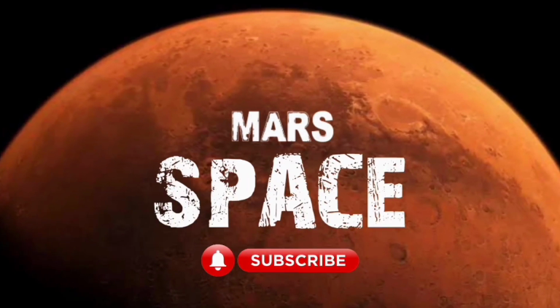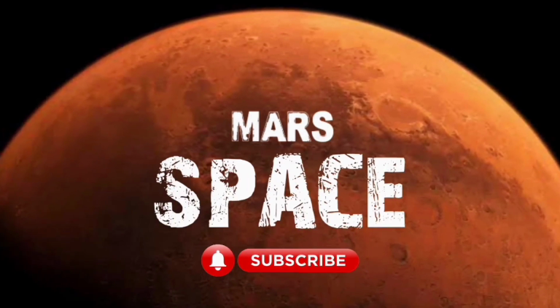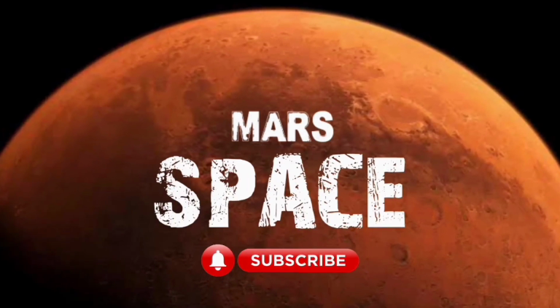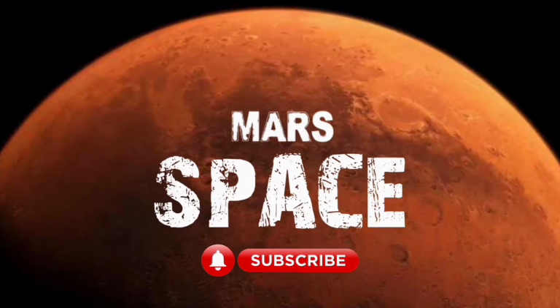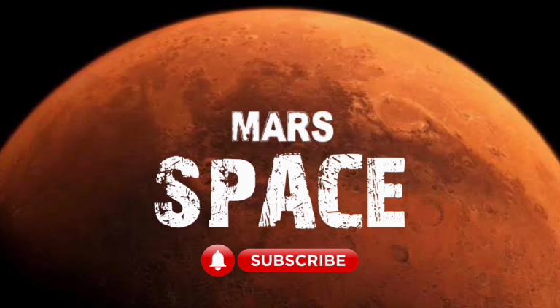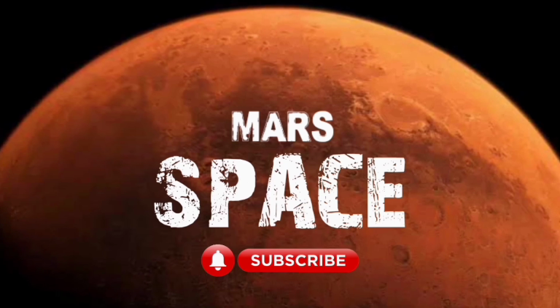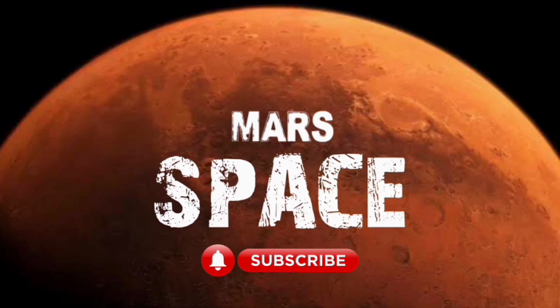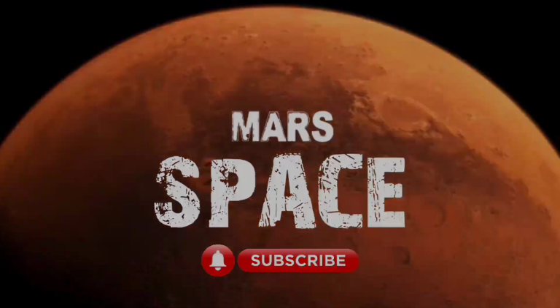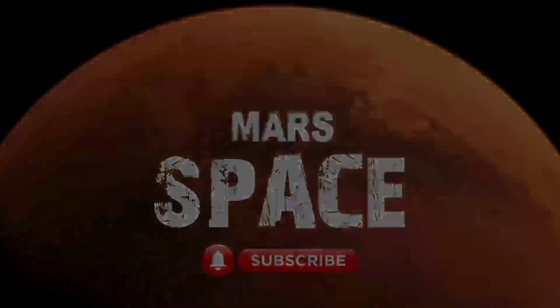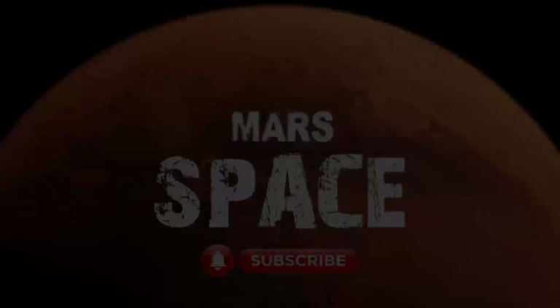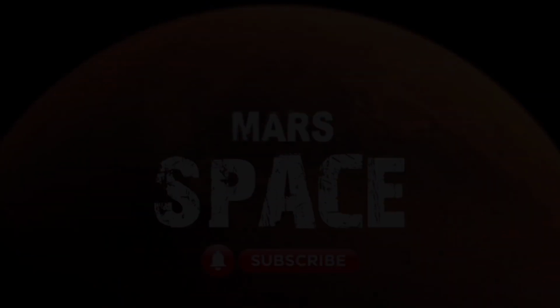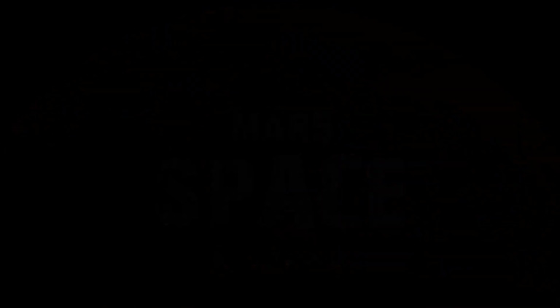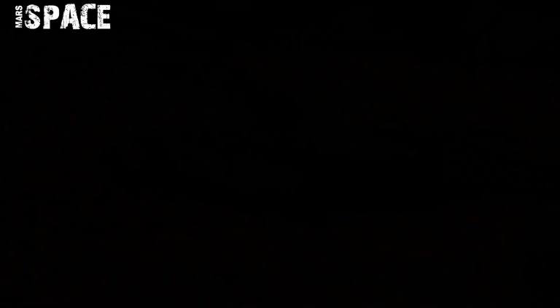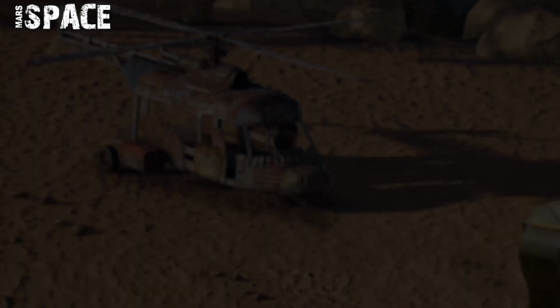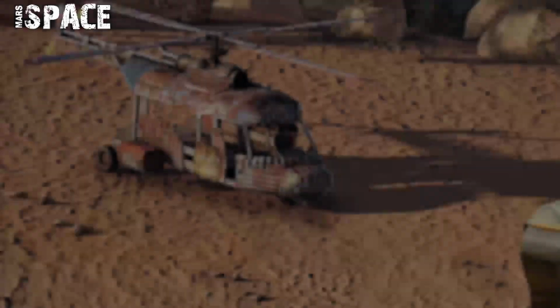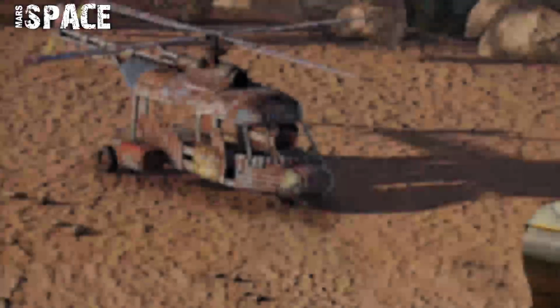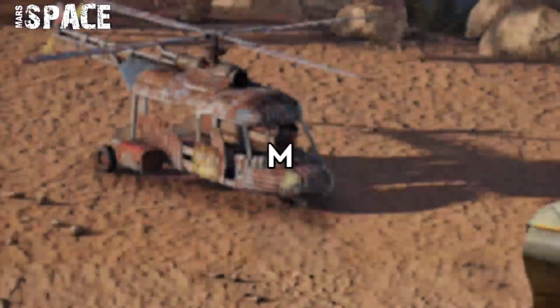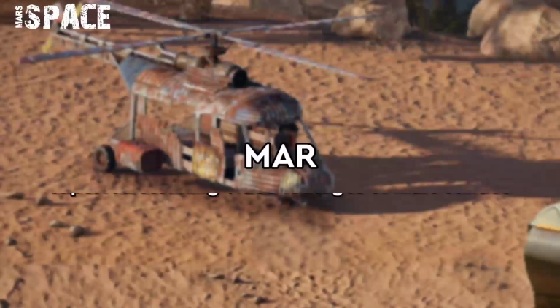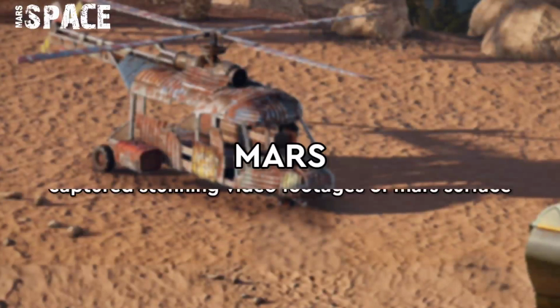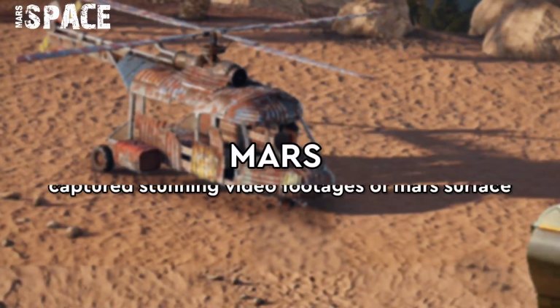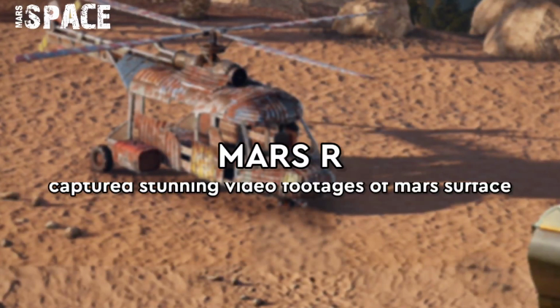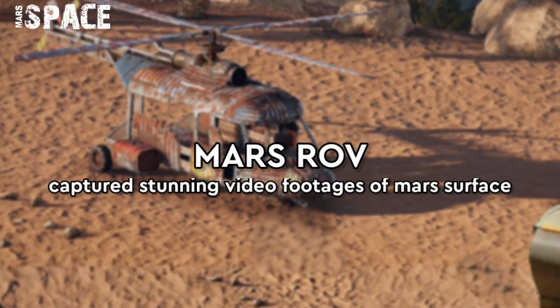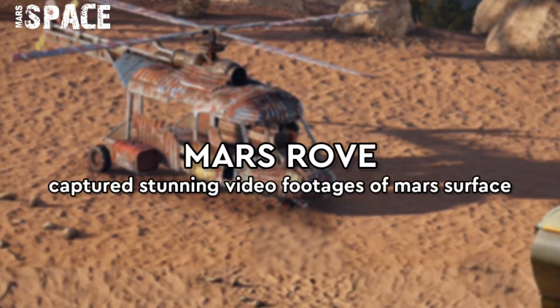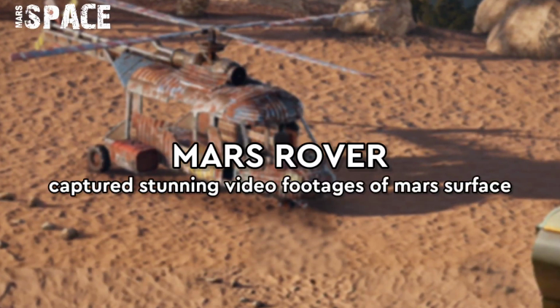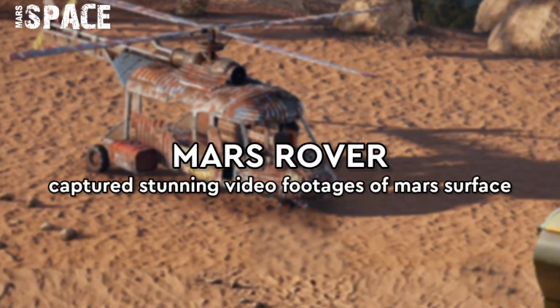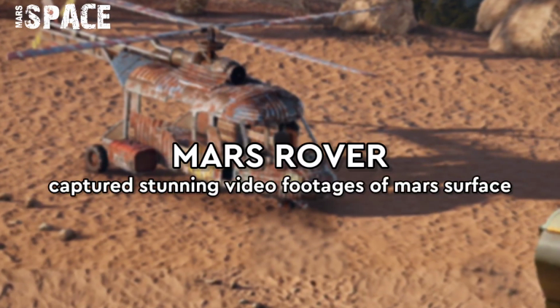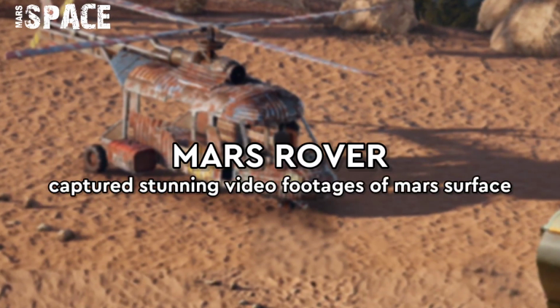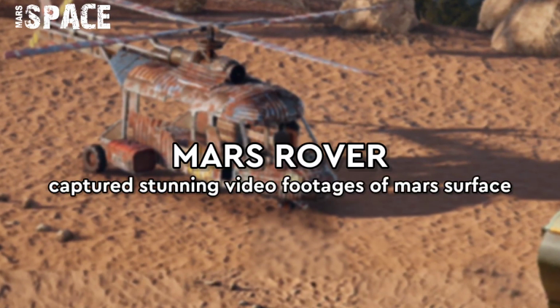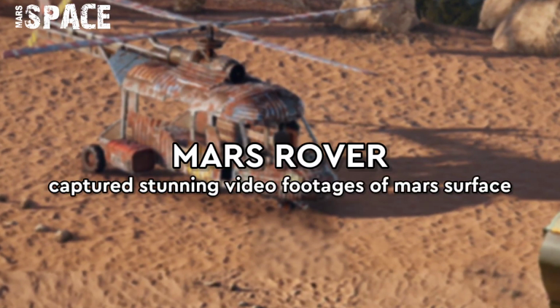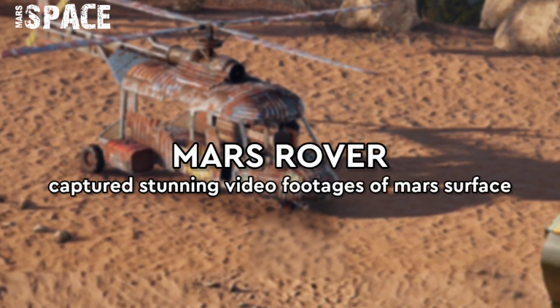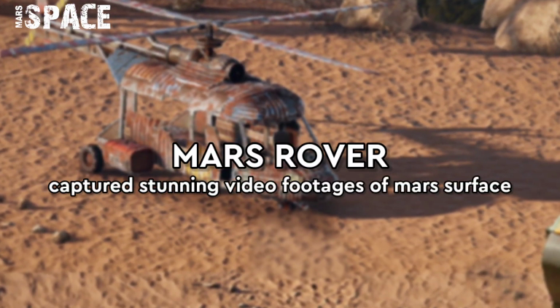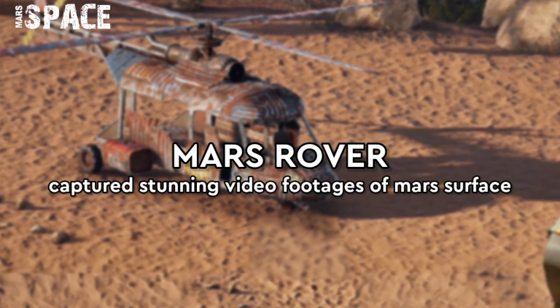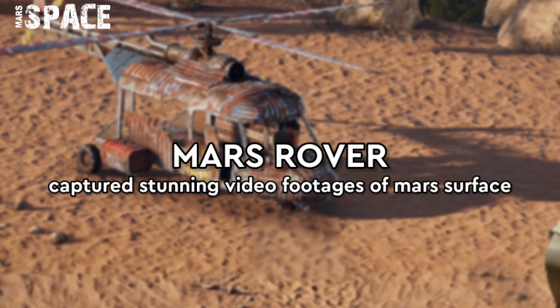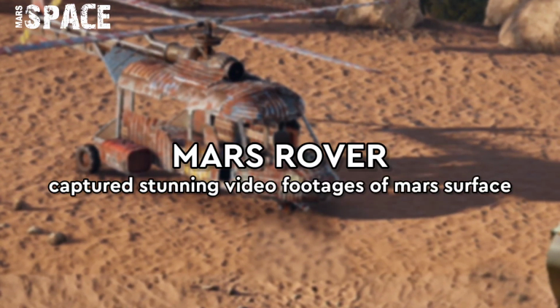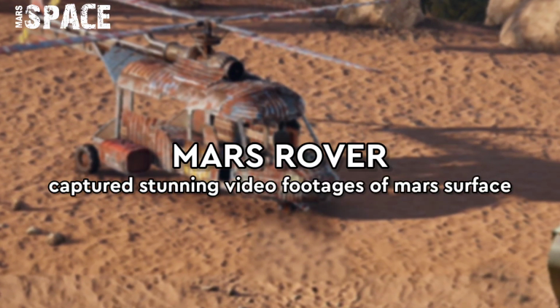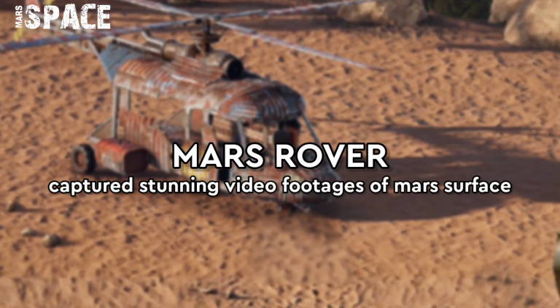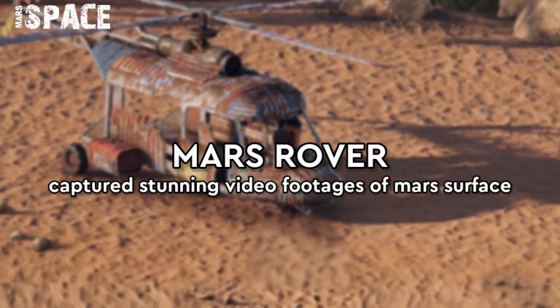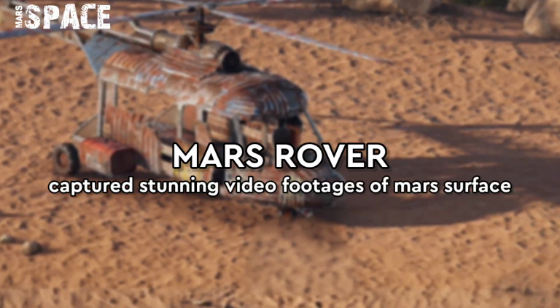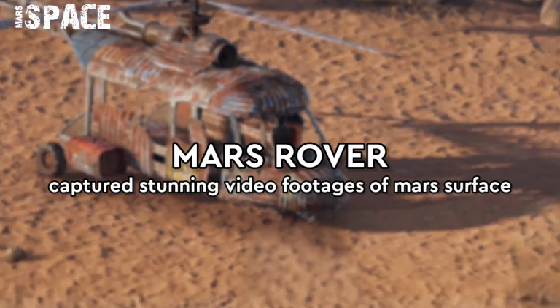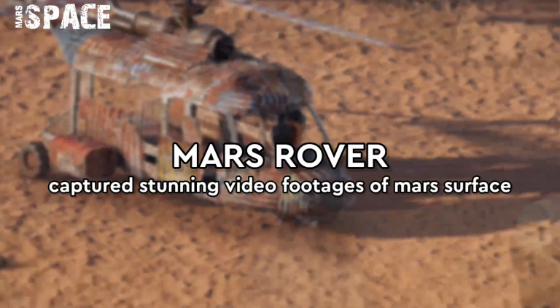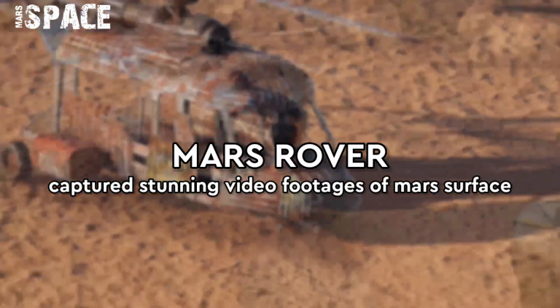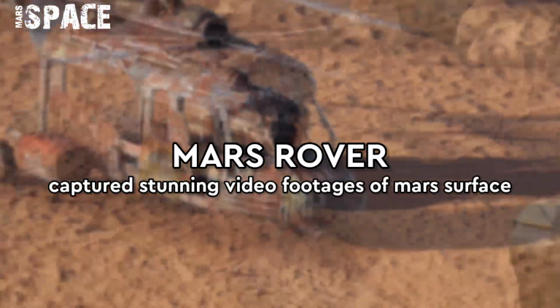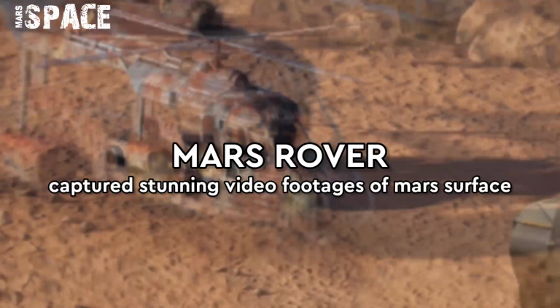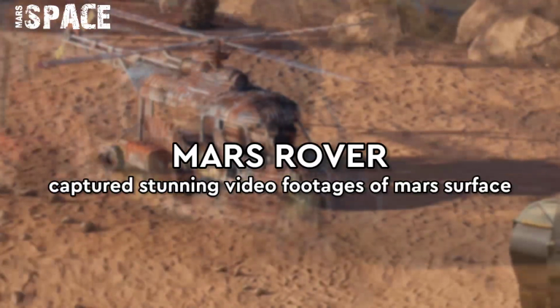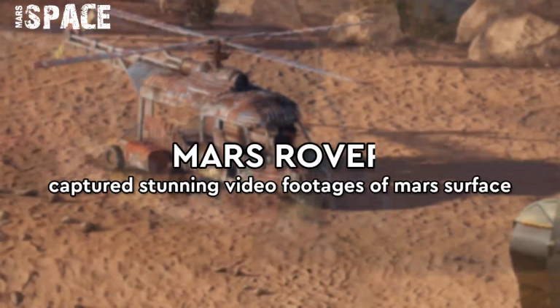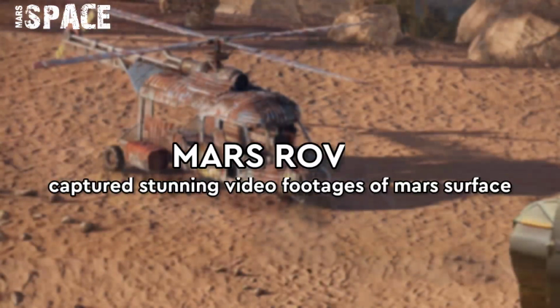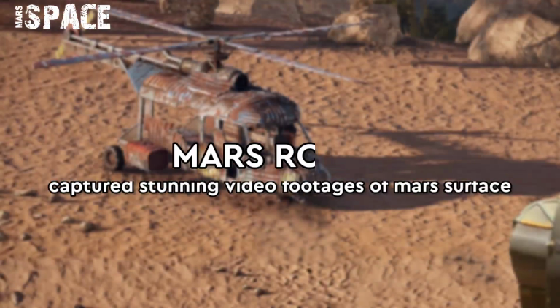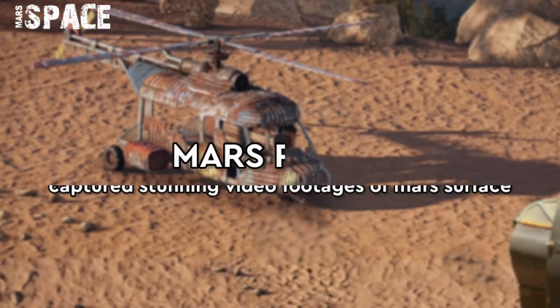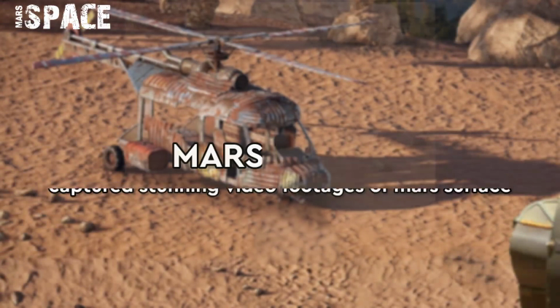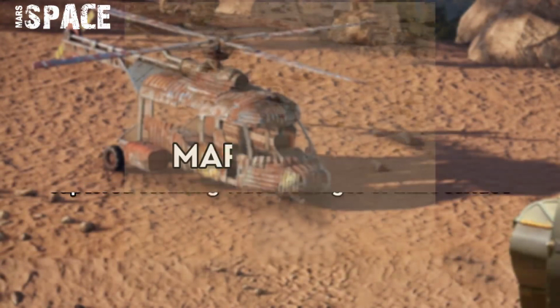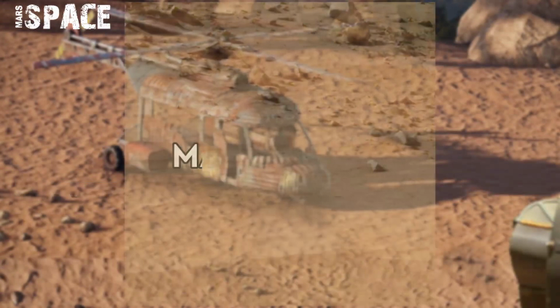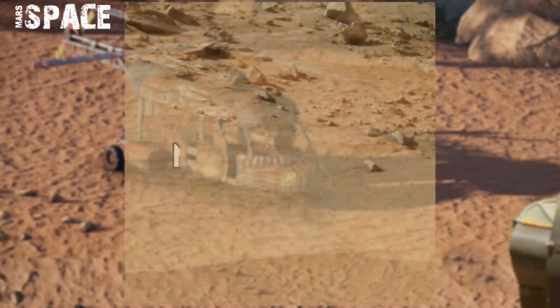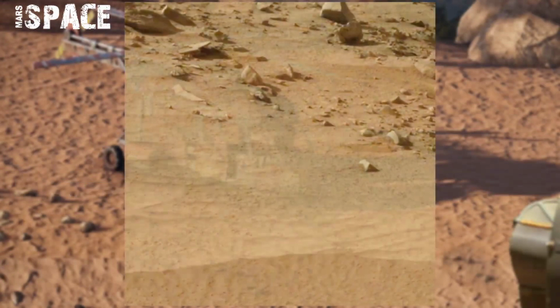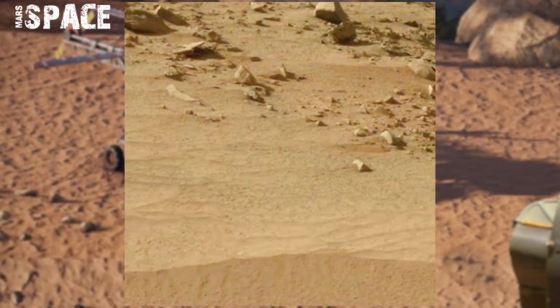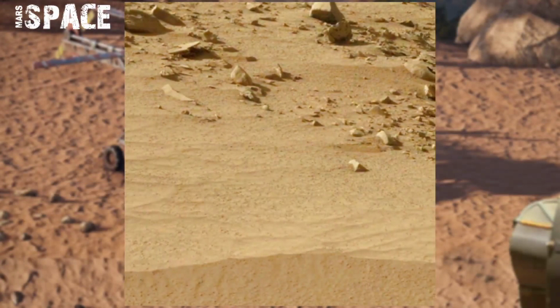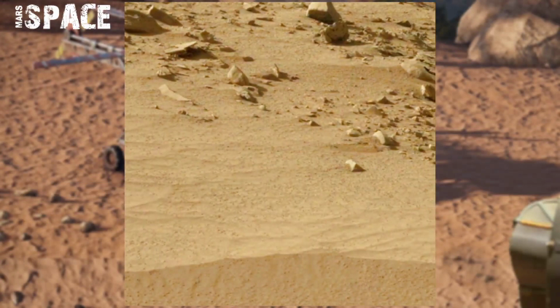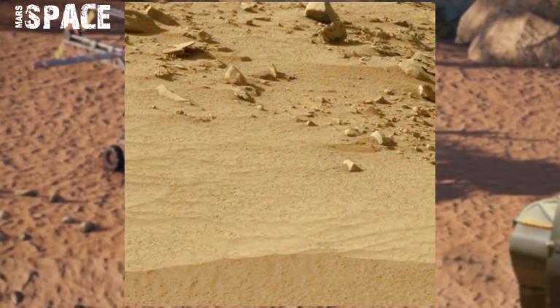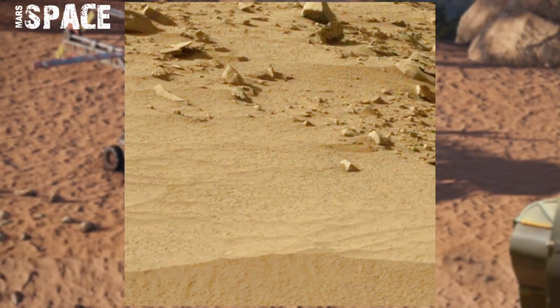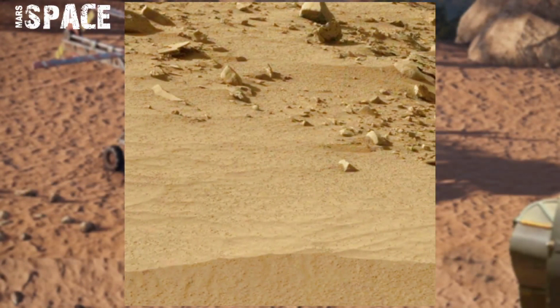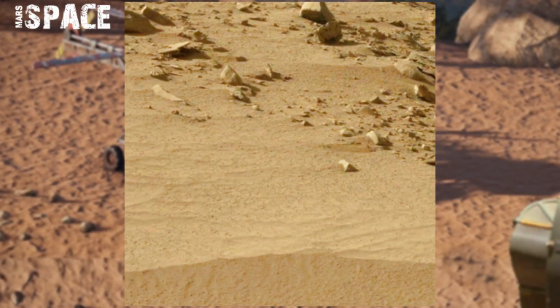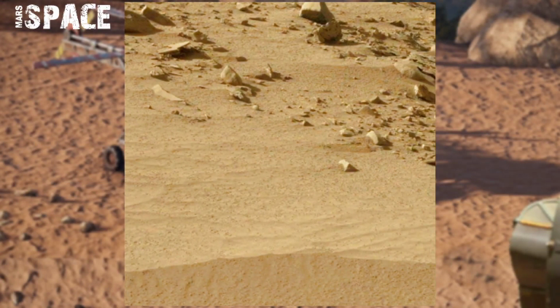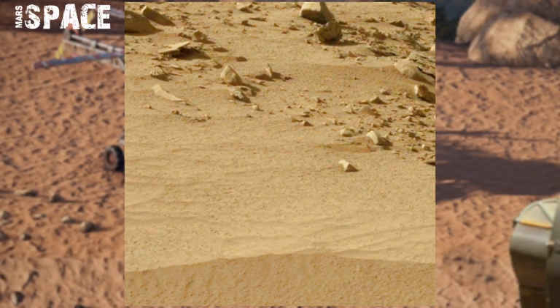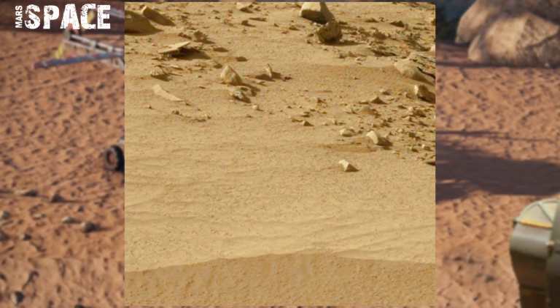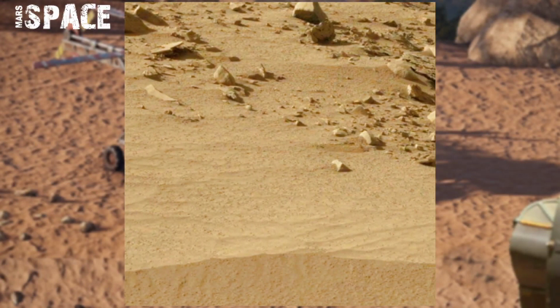Hello, my dear friends, welcome back to our YouTube channel Mars Space. If you are new, hit the bell icon with thumbs up and please subscribe to my channel and watch till the end.